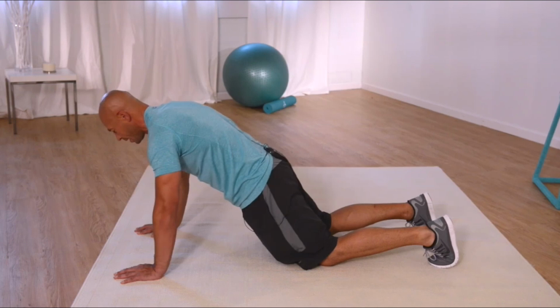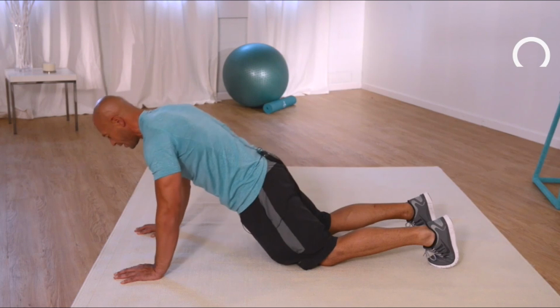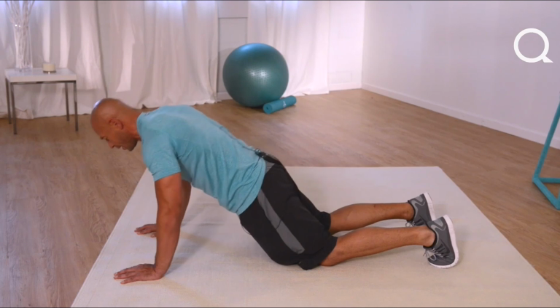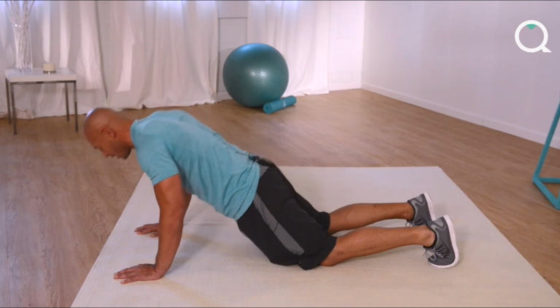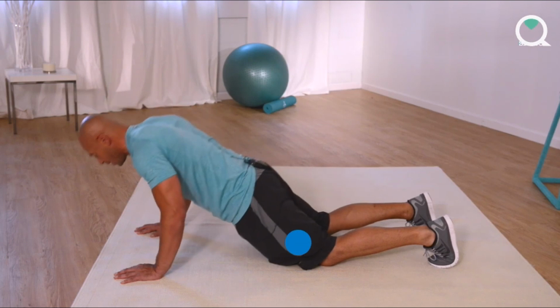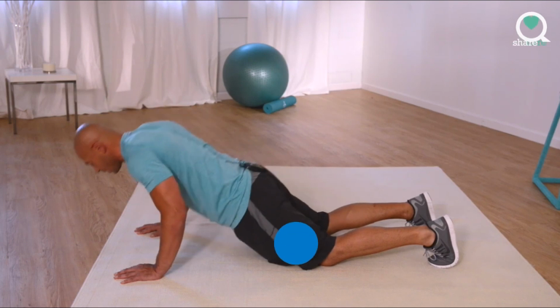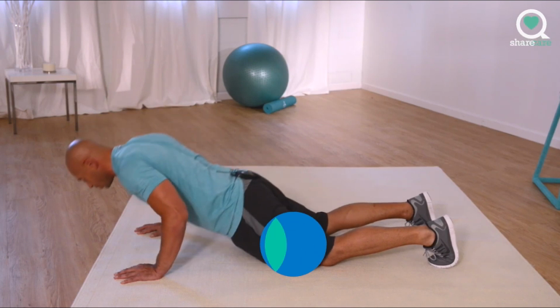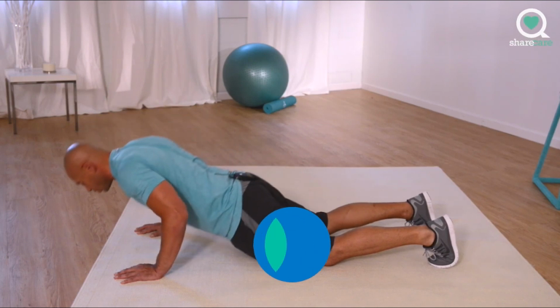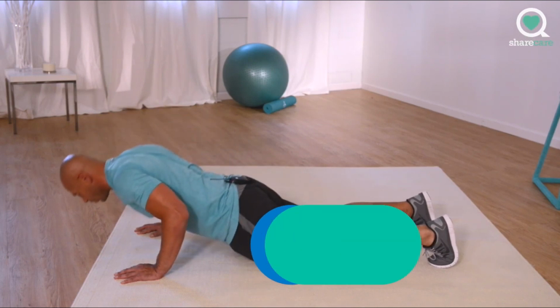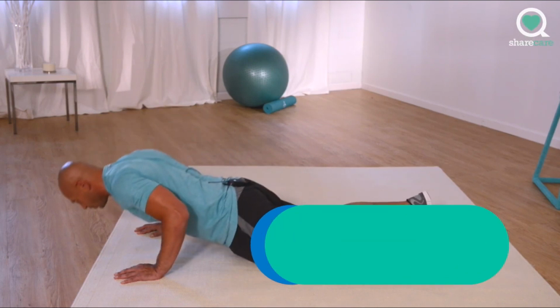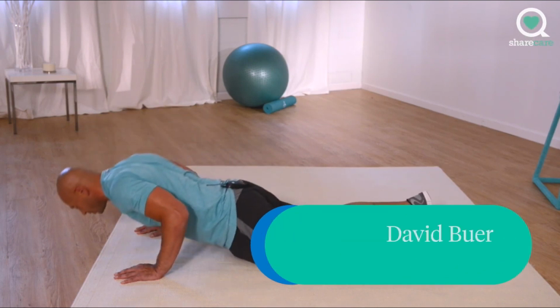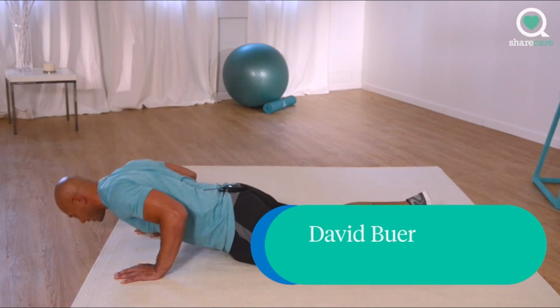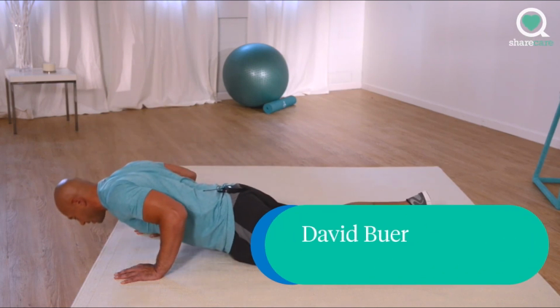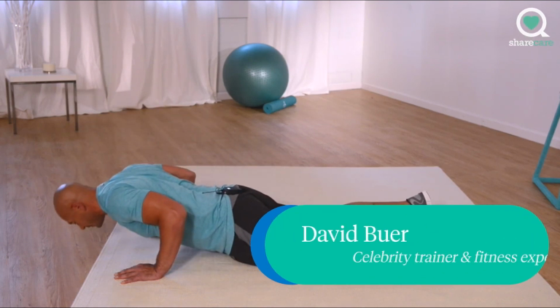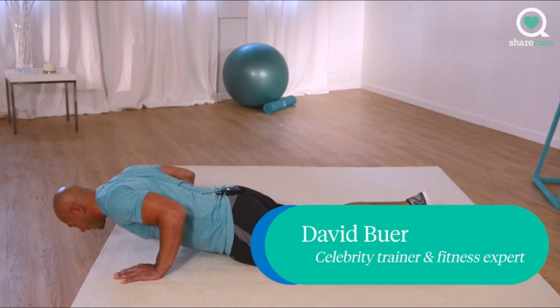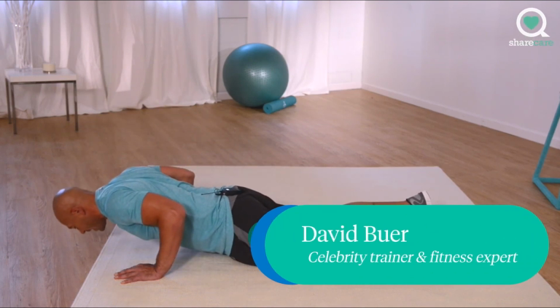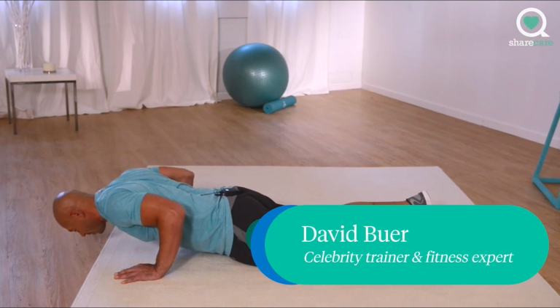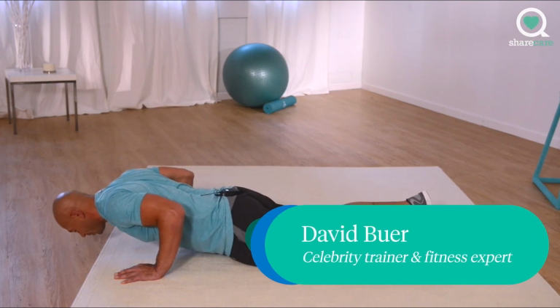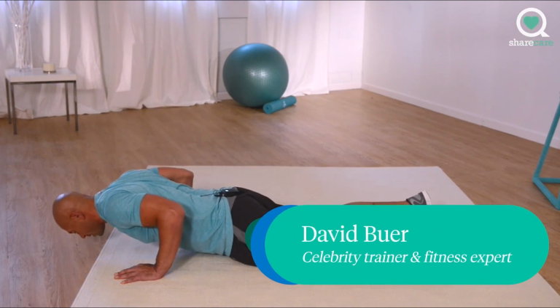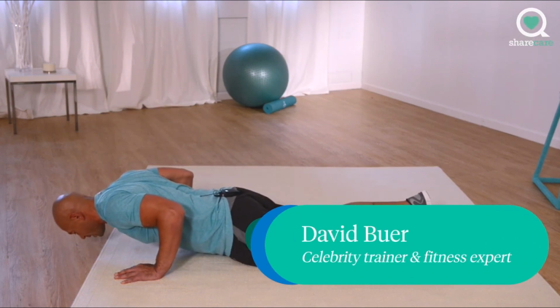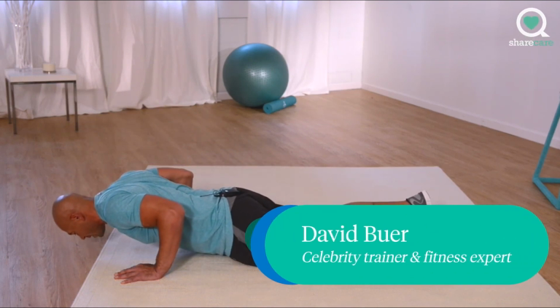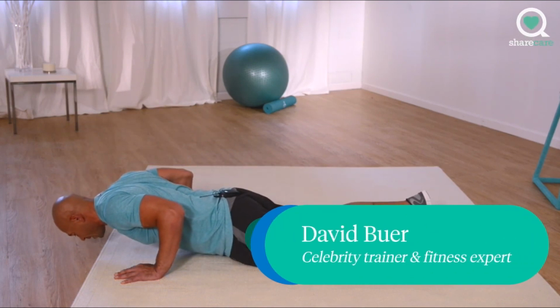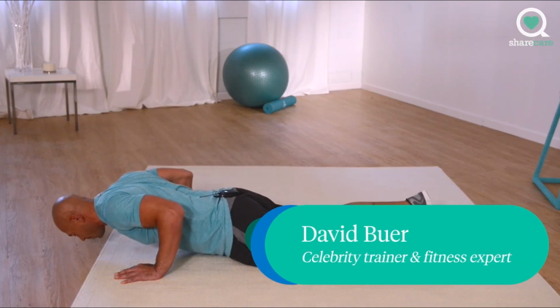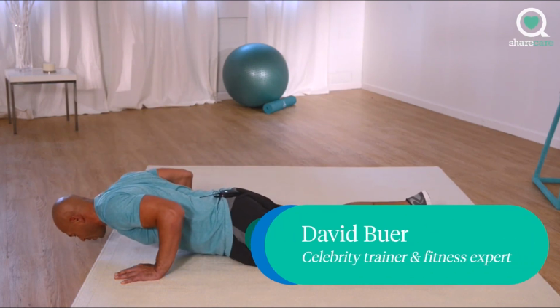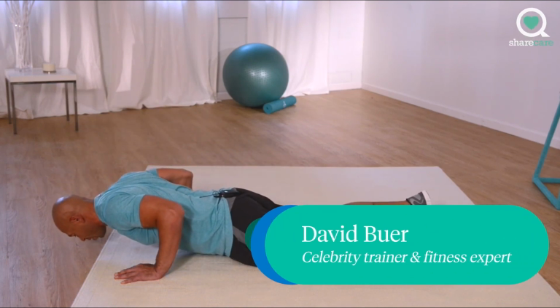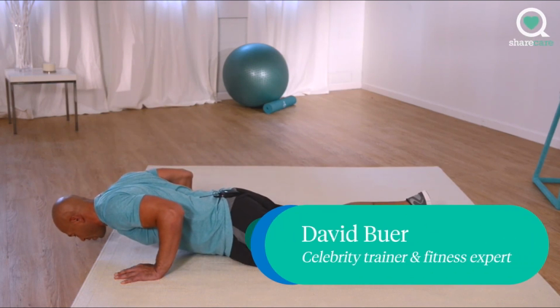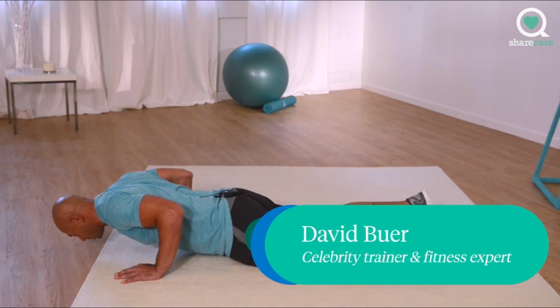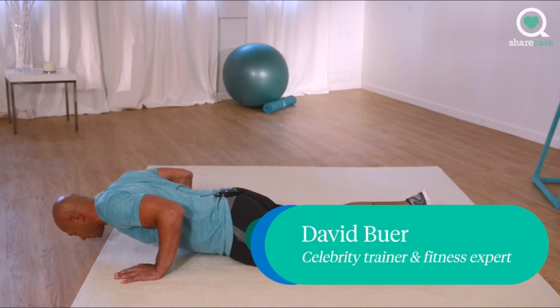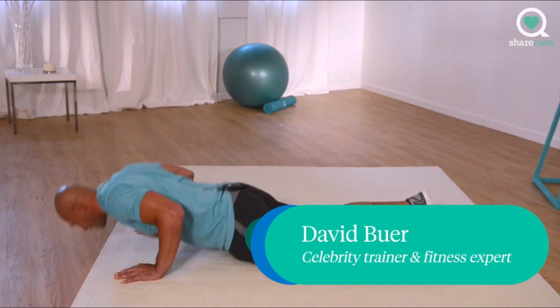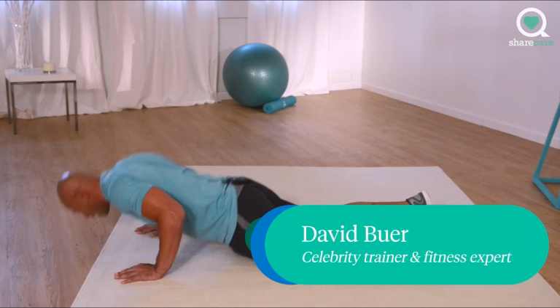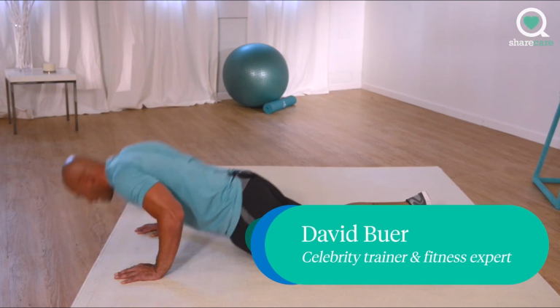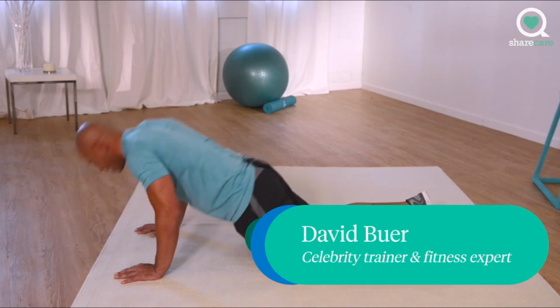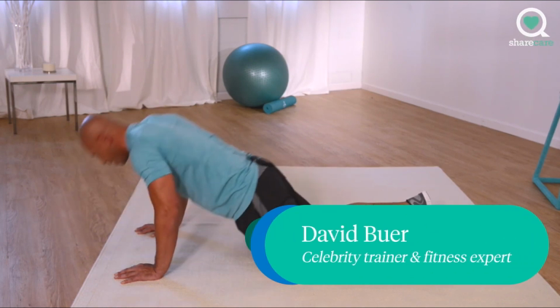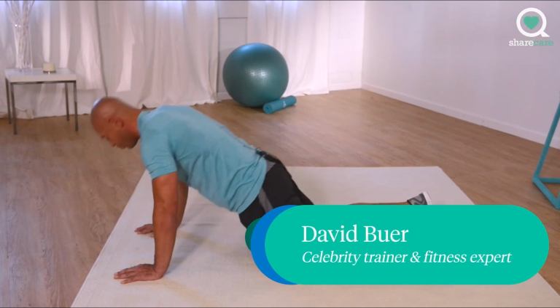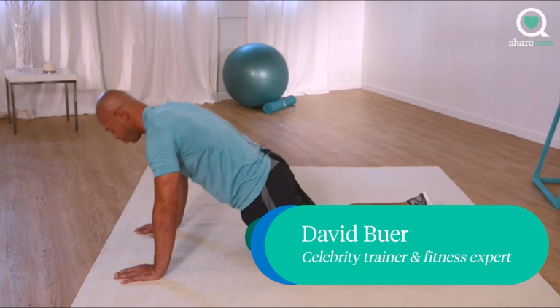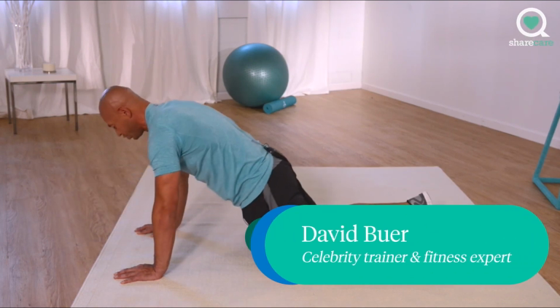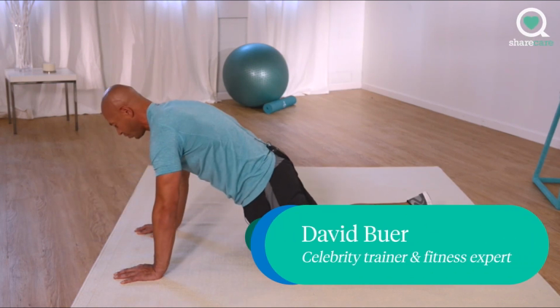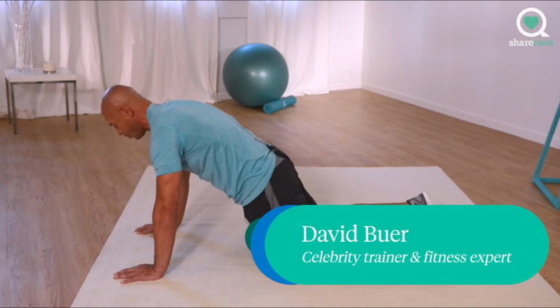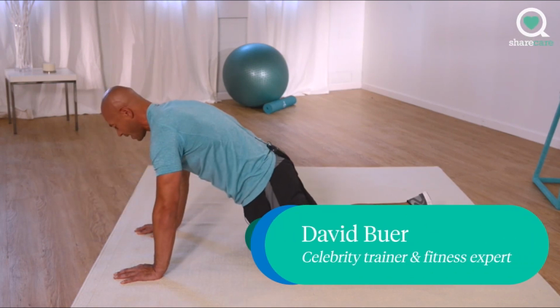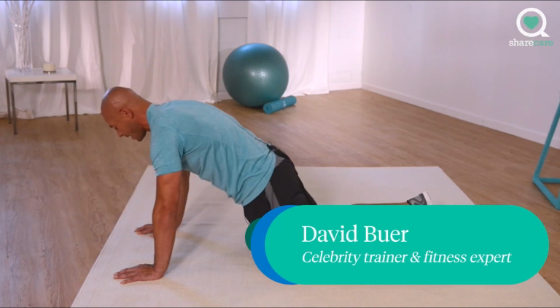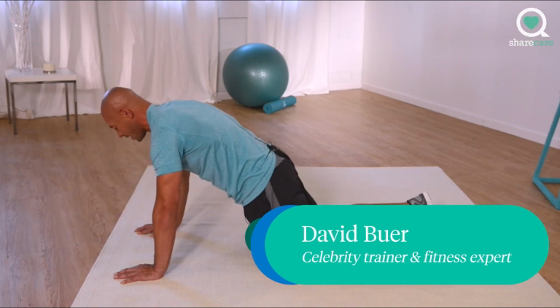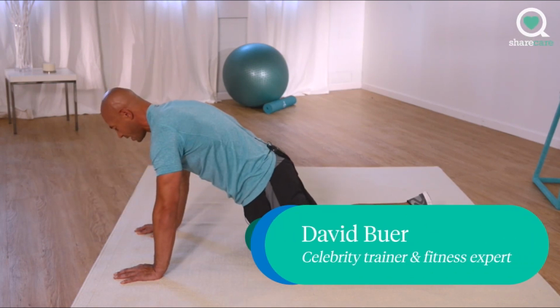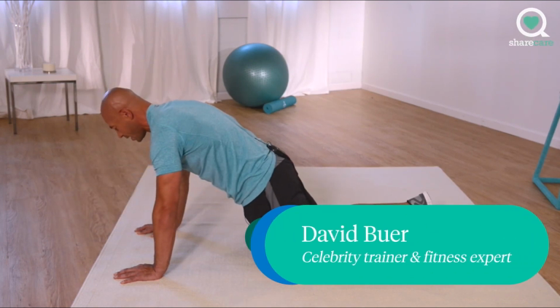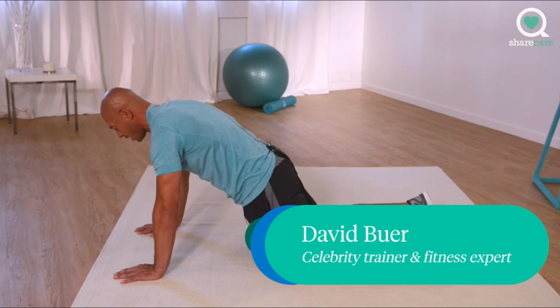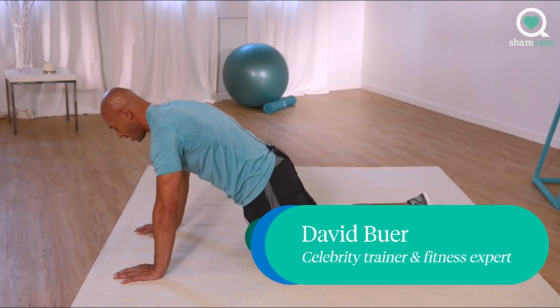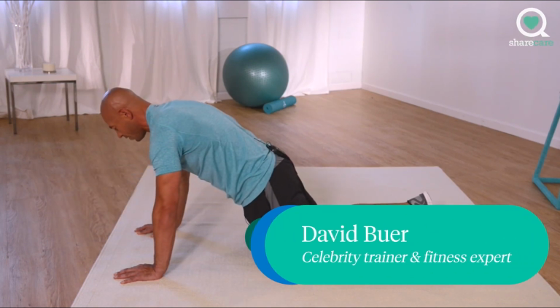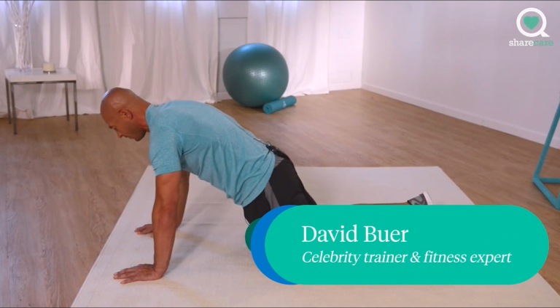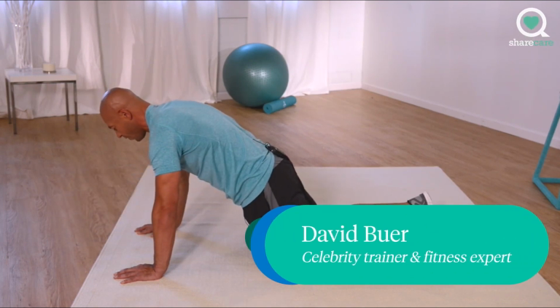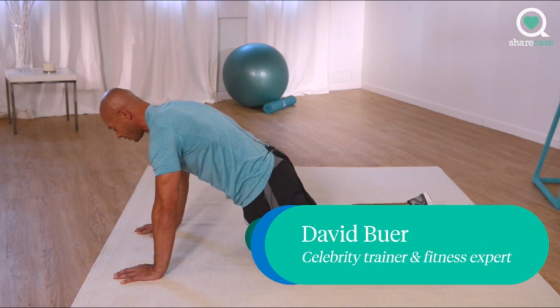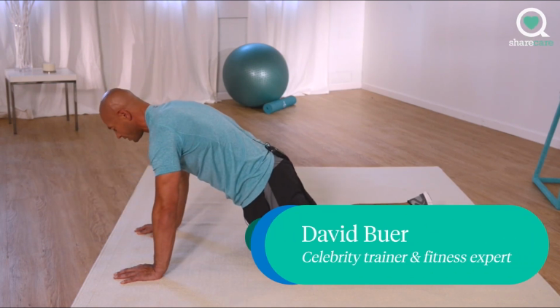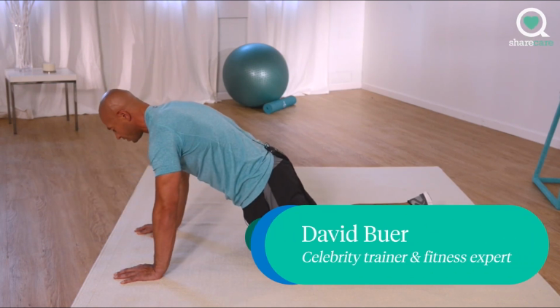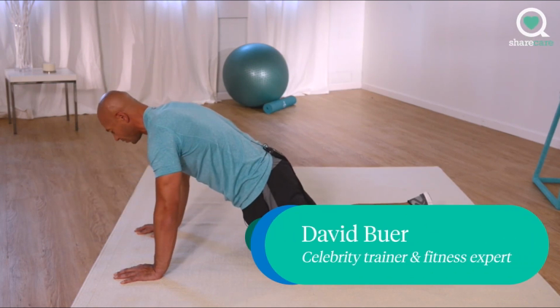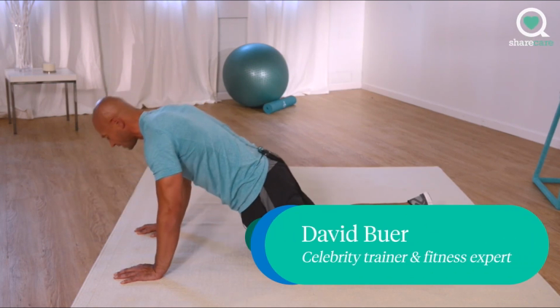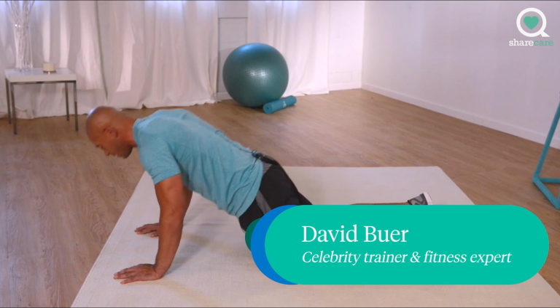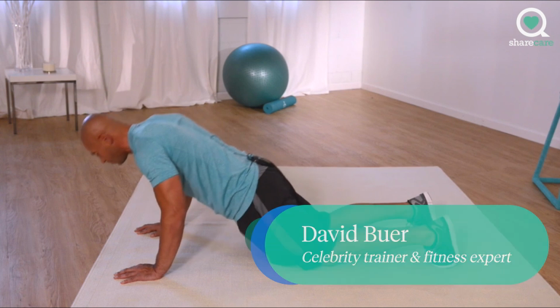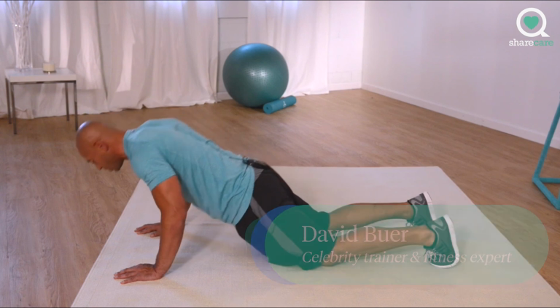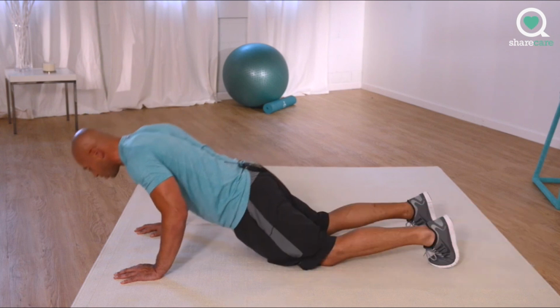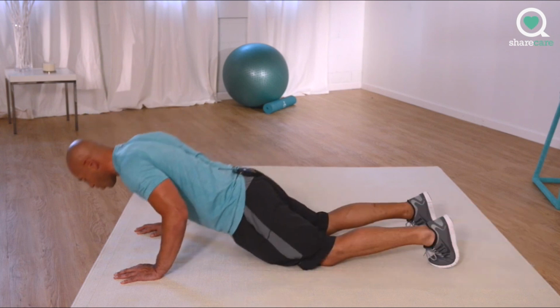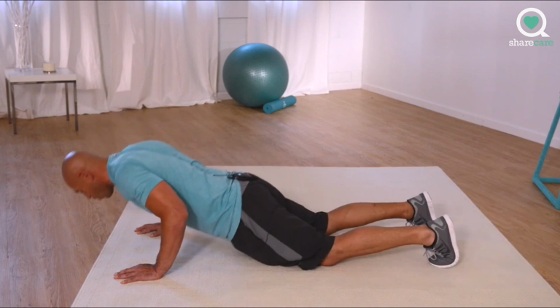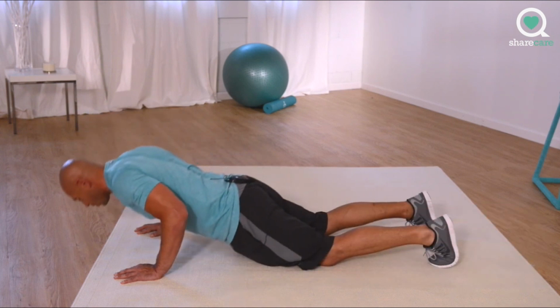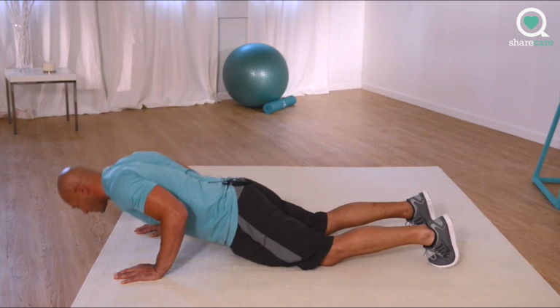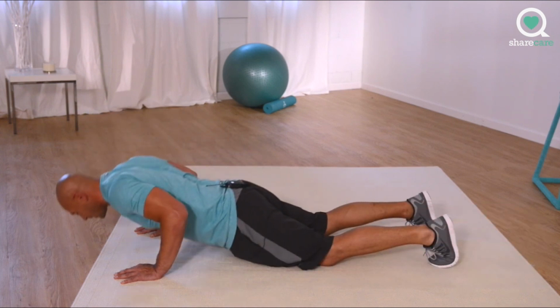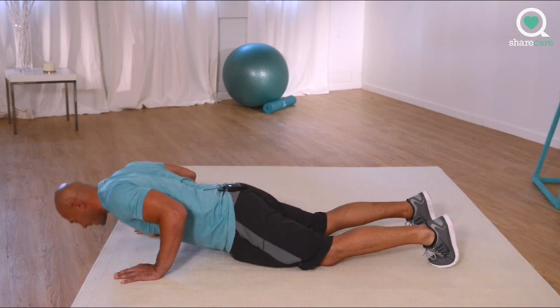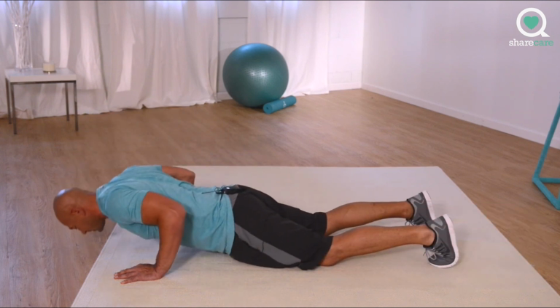Control yourself down, pause, push away. Focus on keeping your core tight.